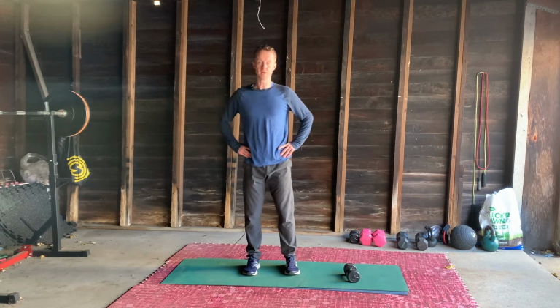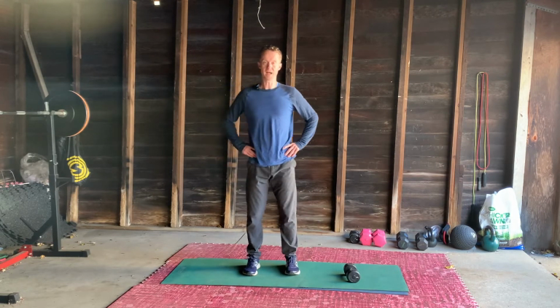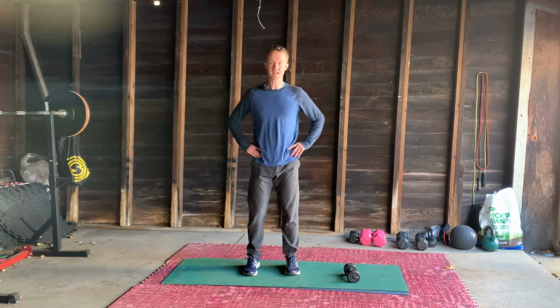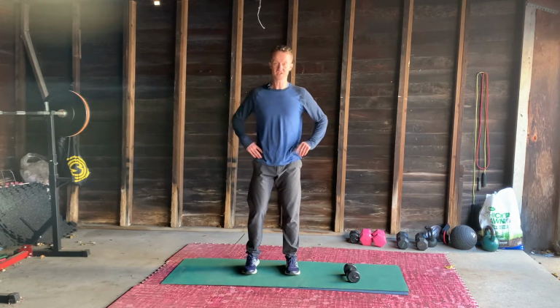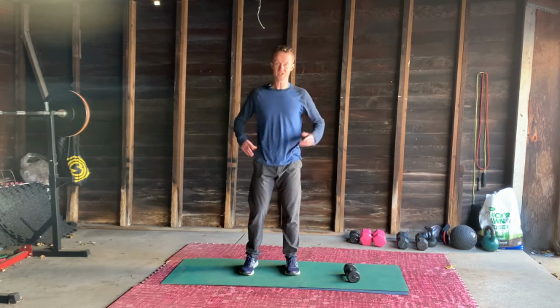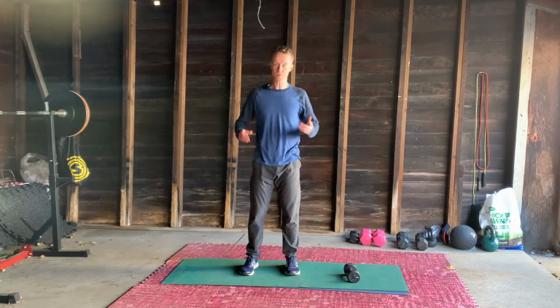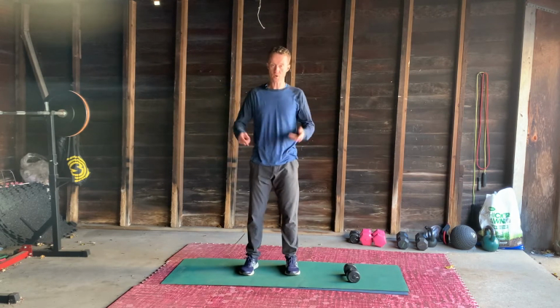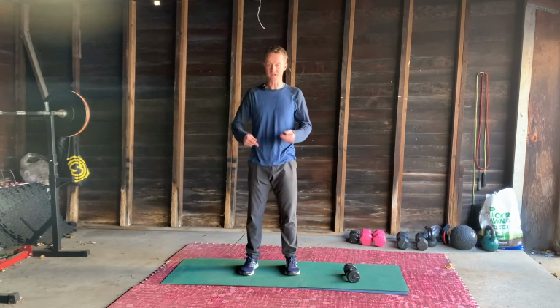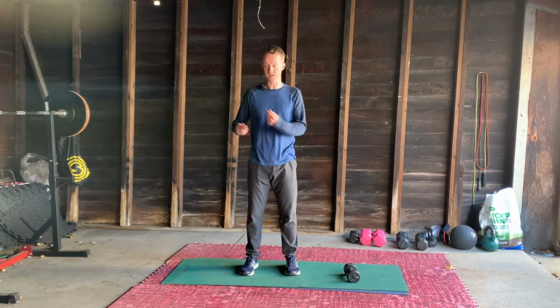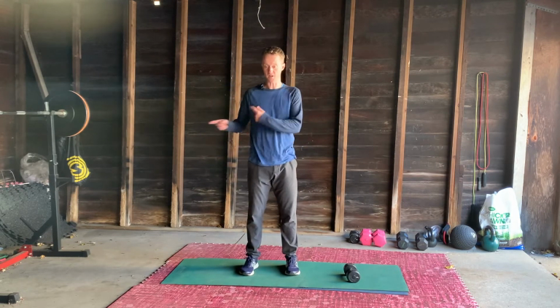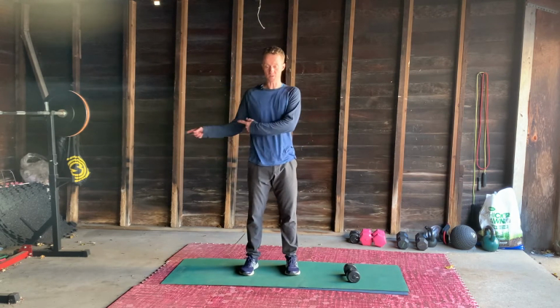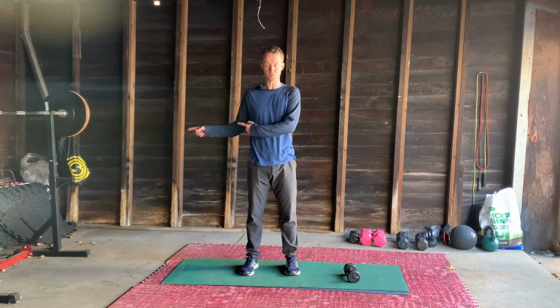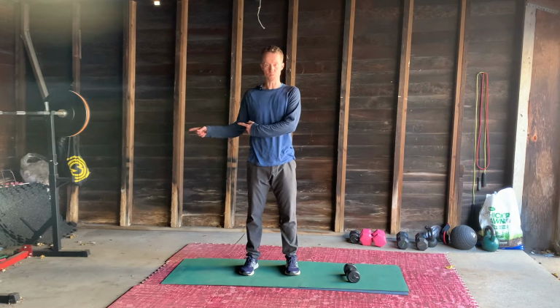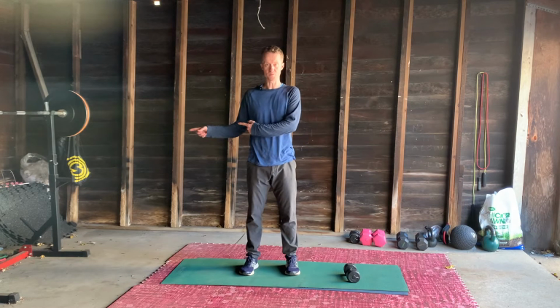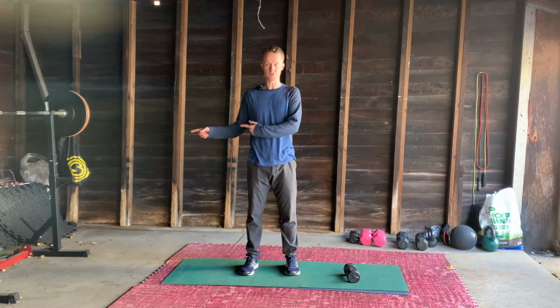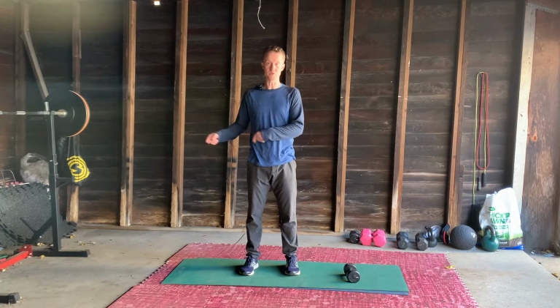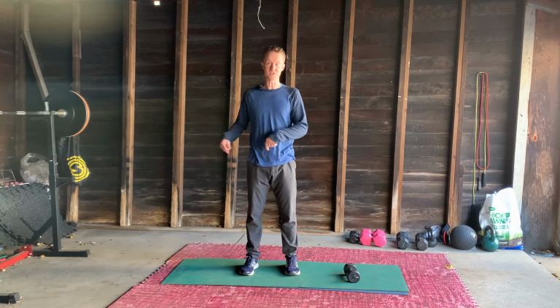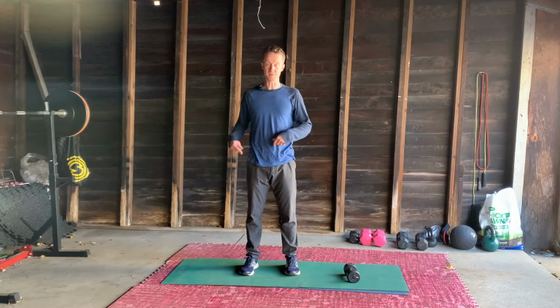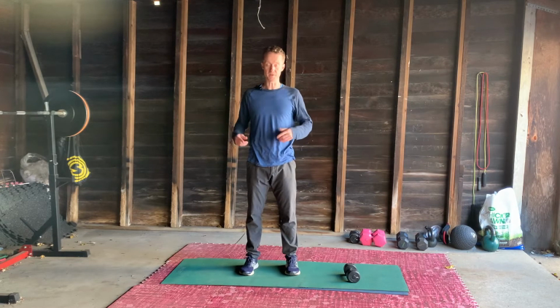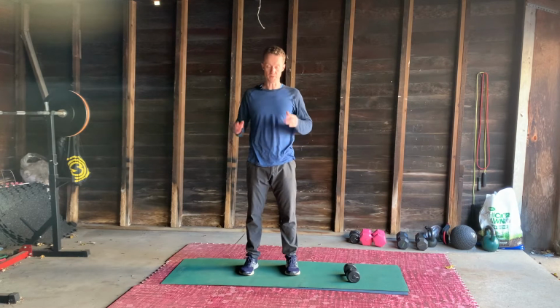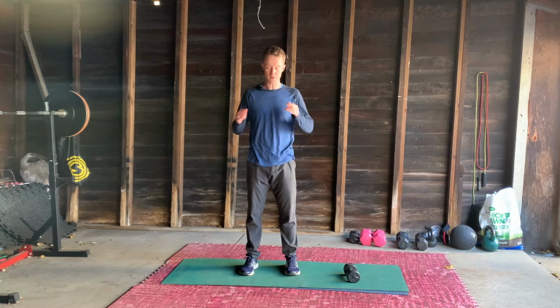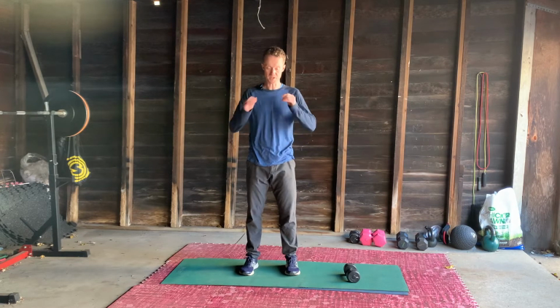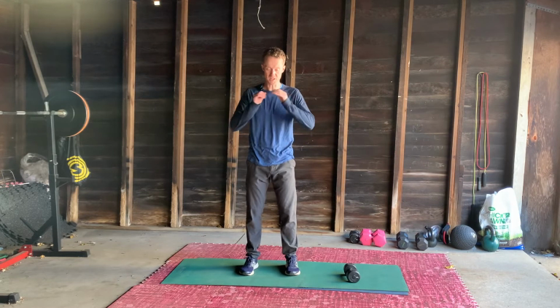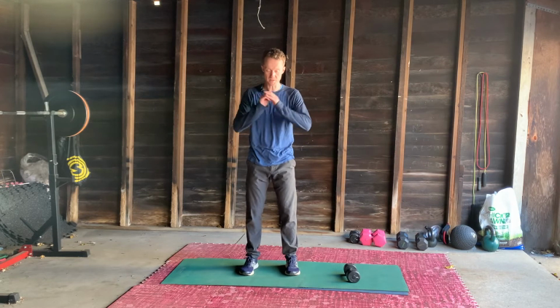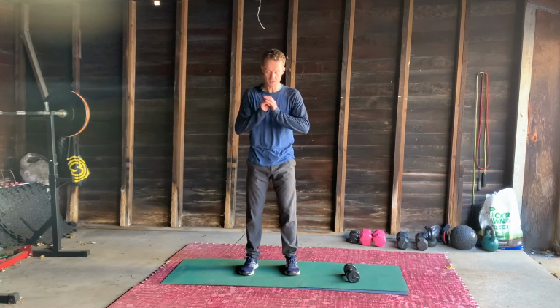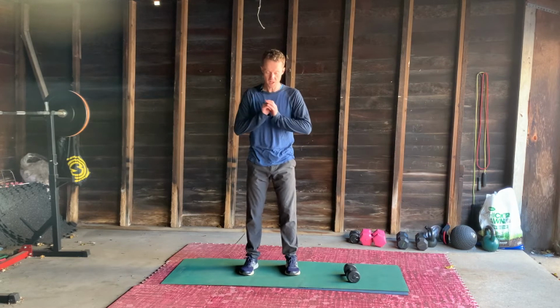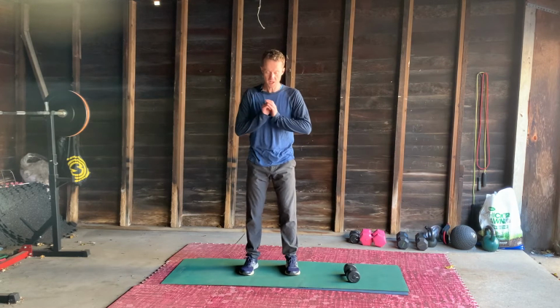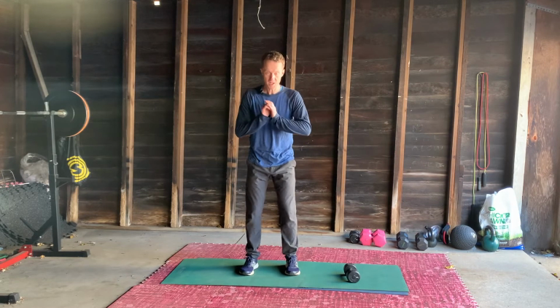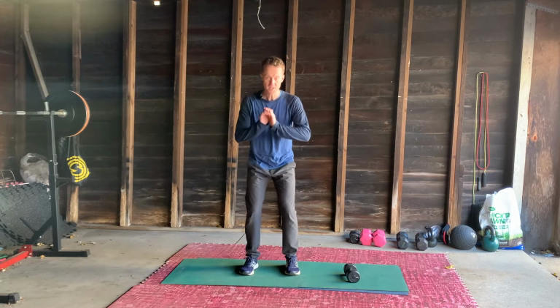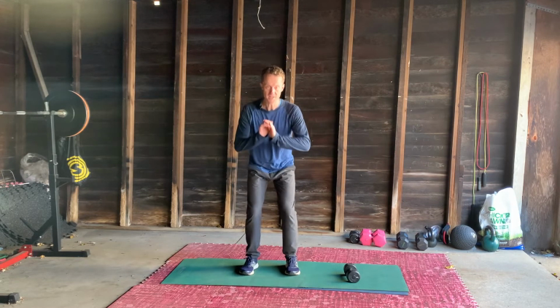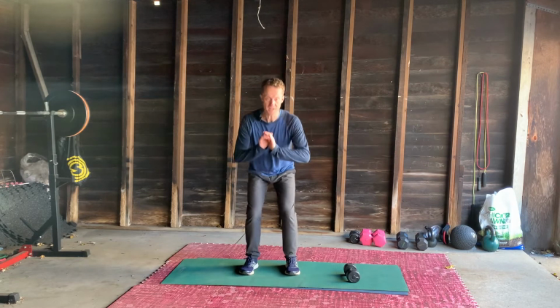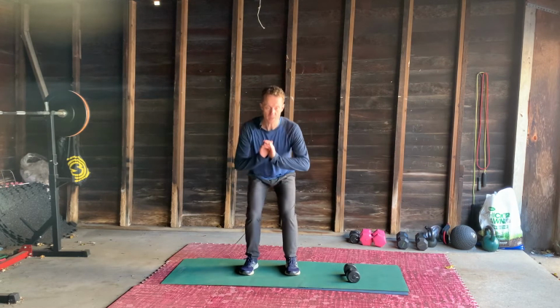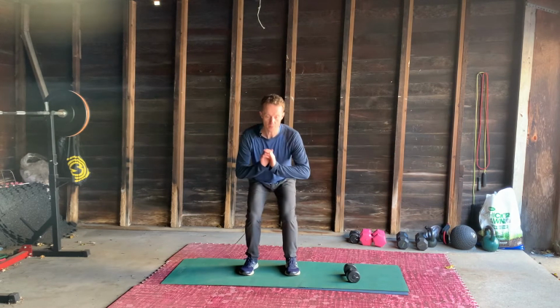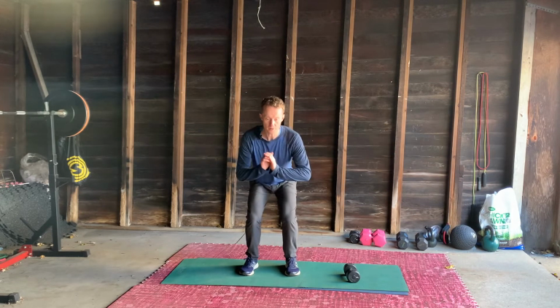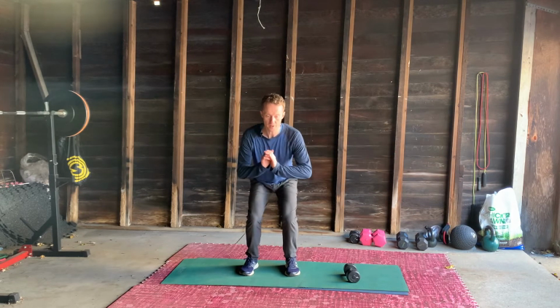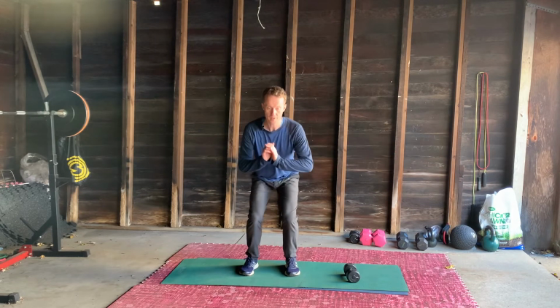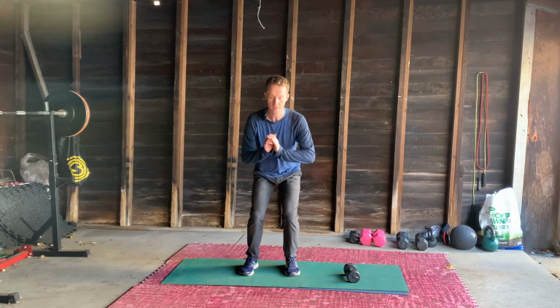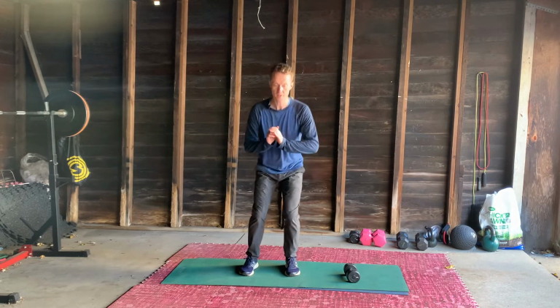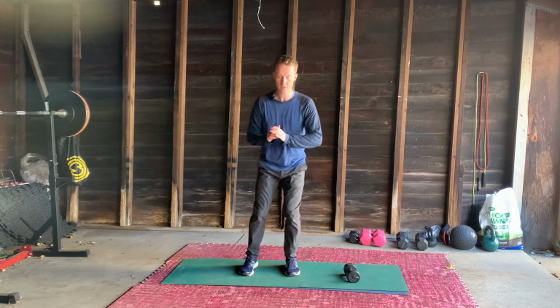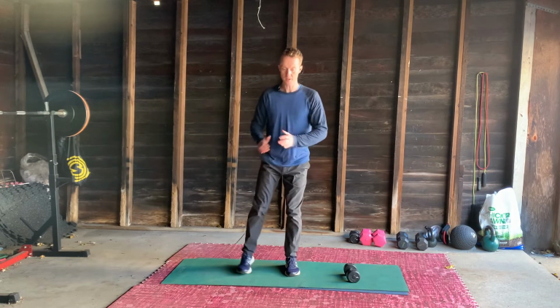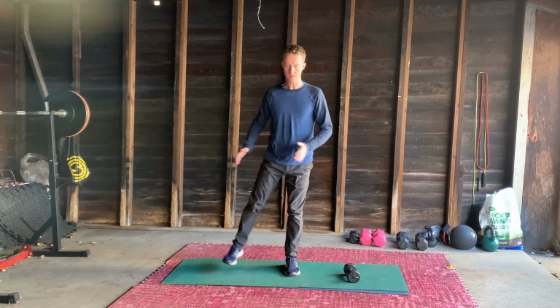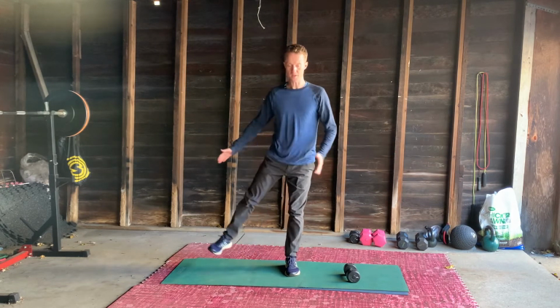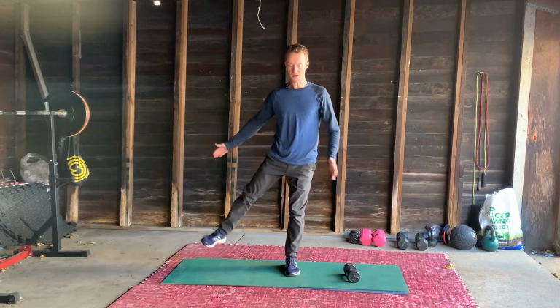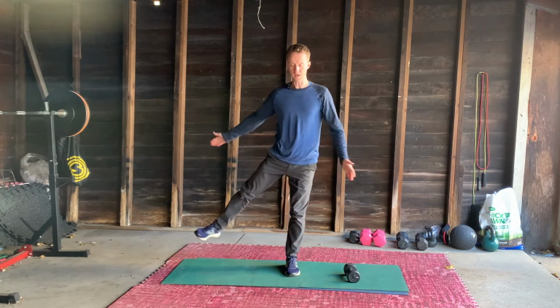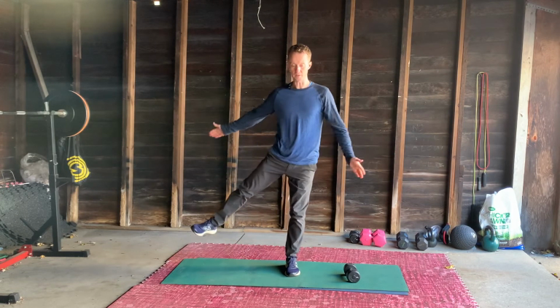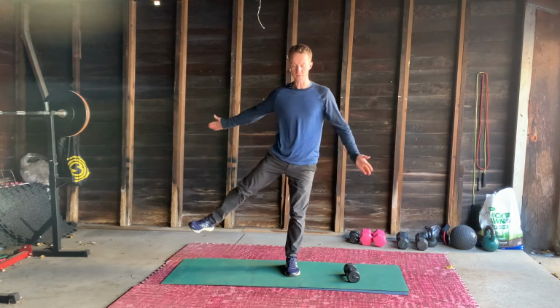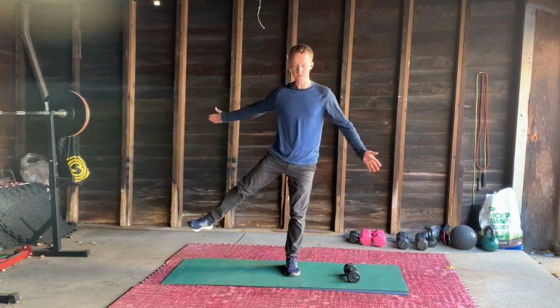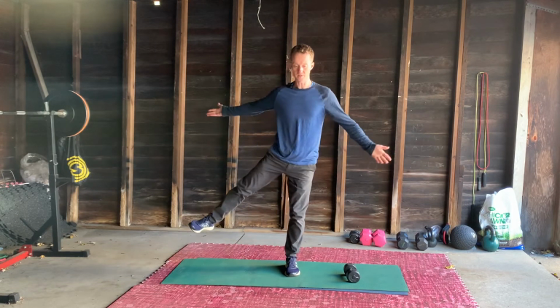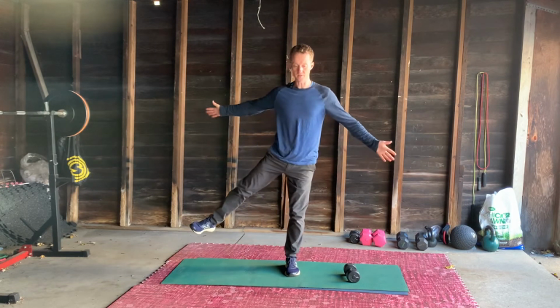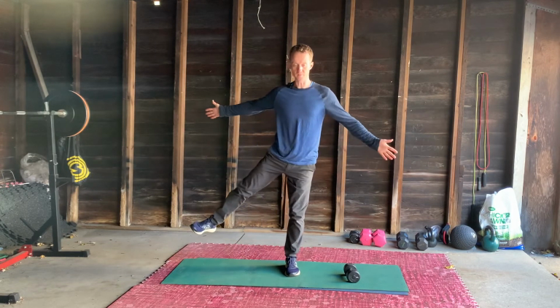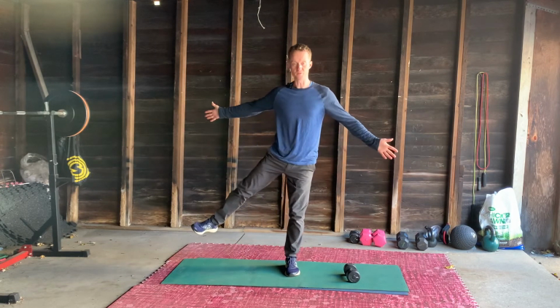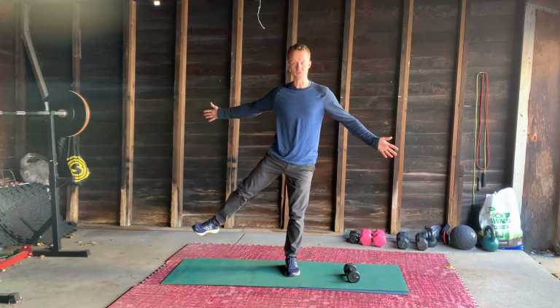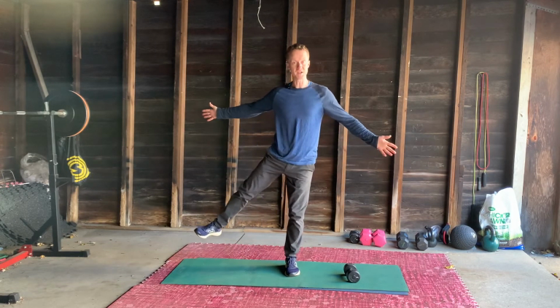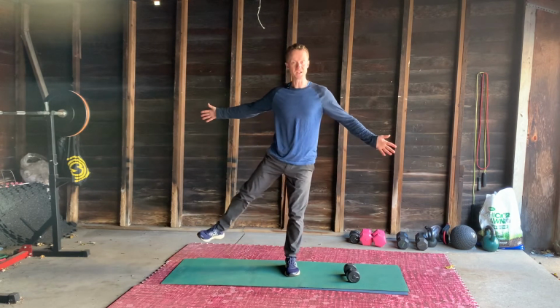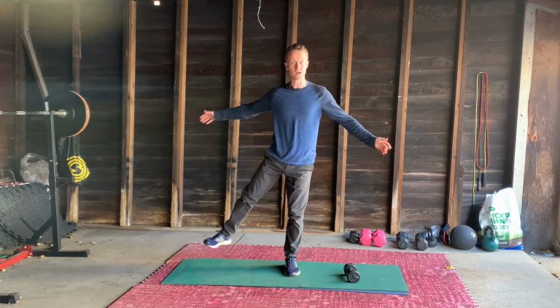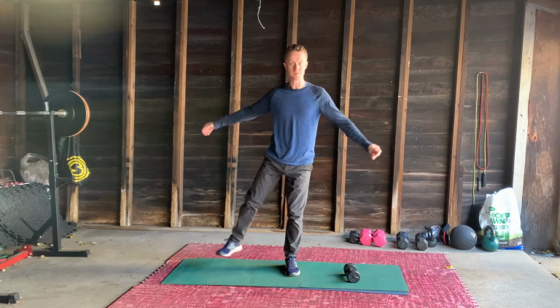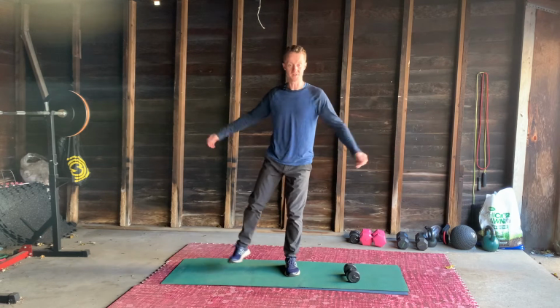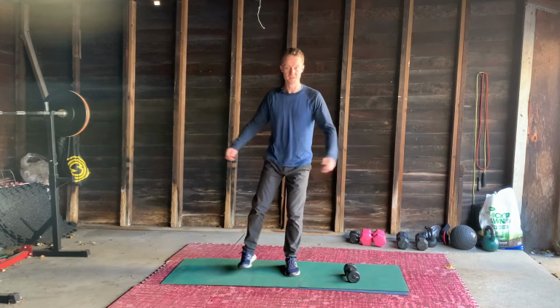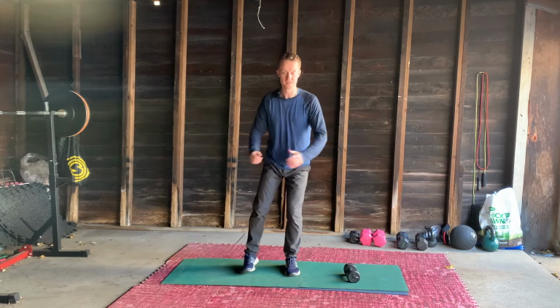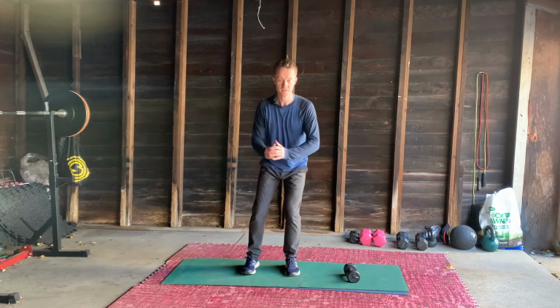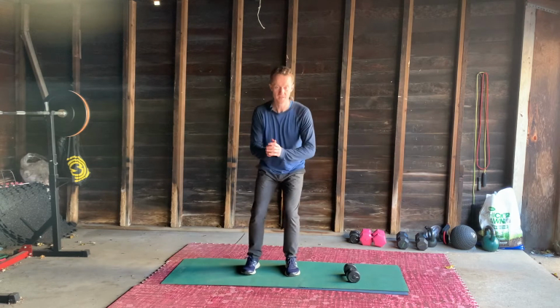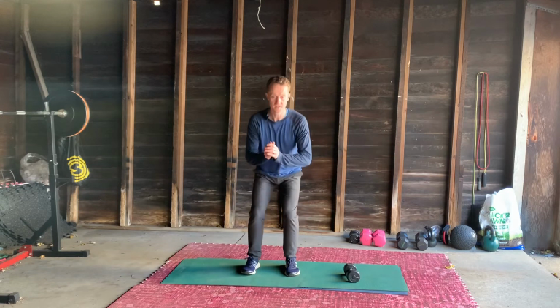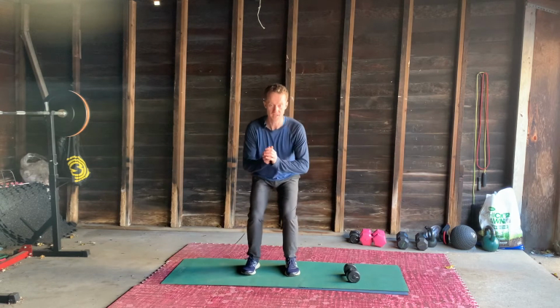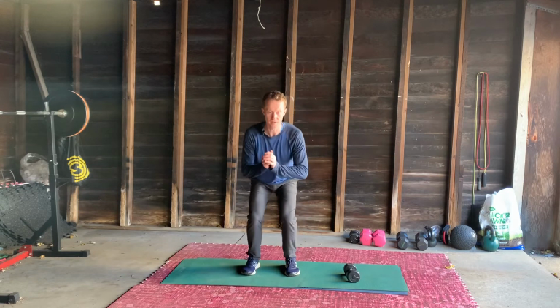We're going to add a little squat in and do the same thing with one side. So down, out — dramatic arms — down.